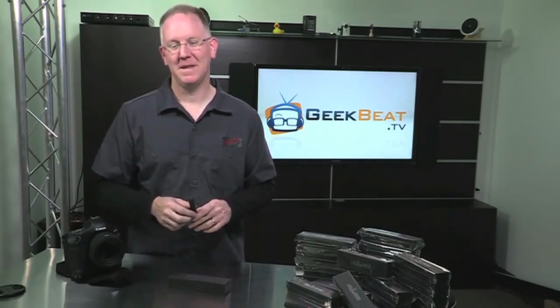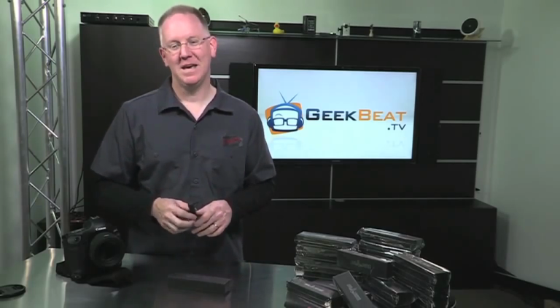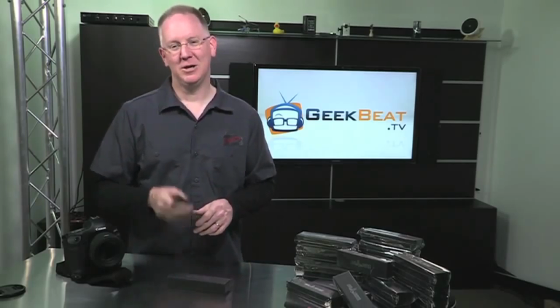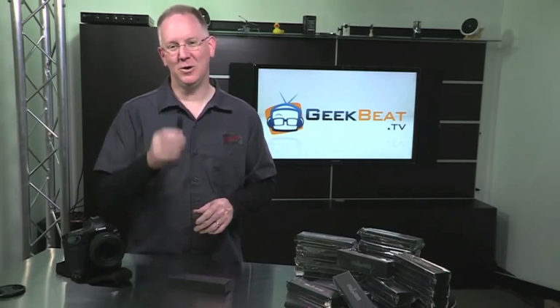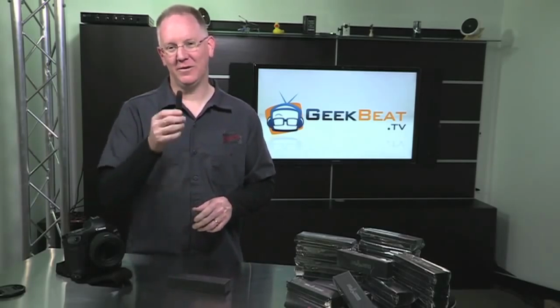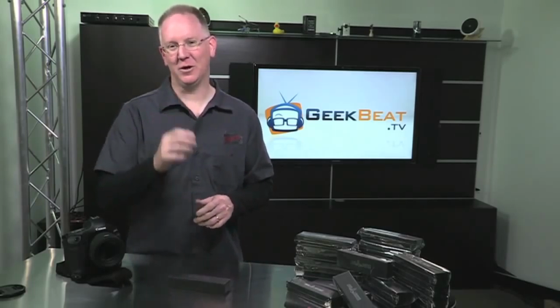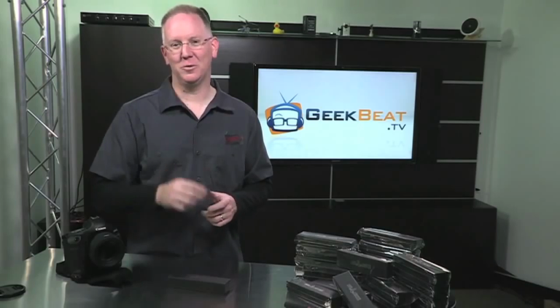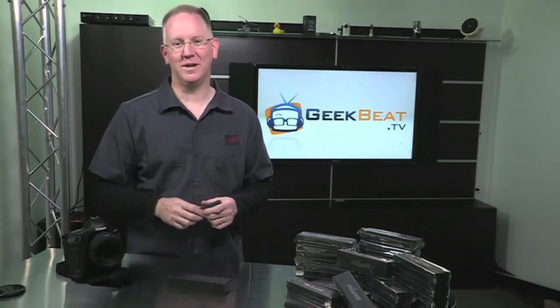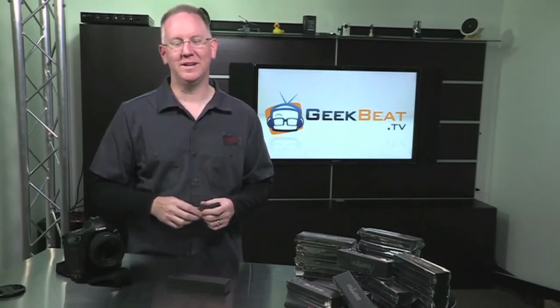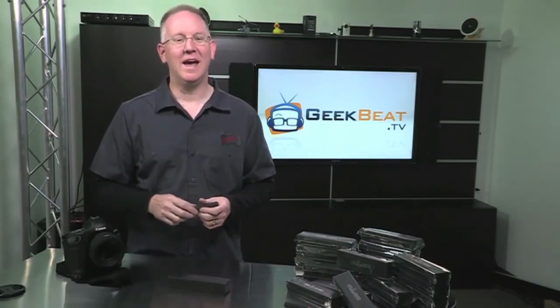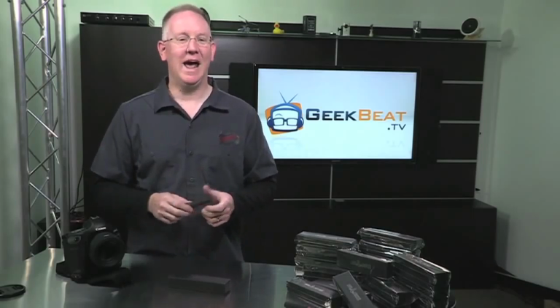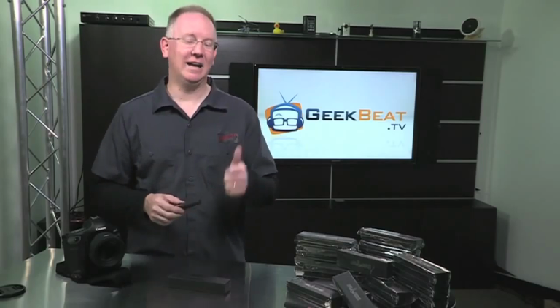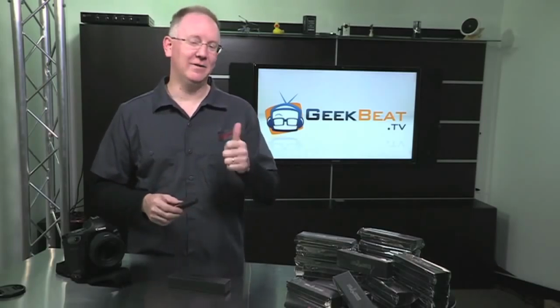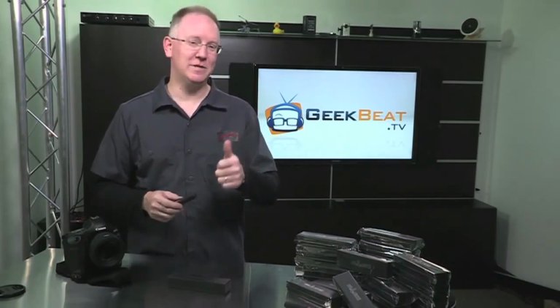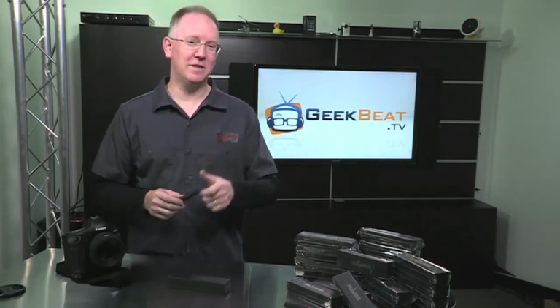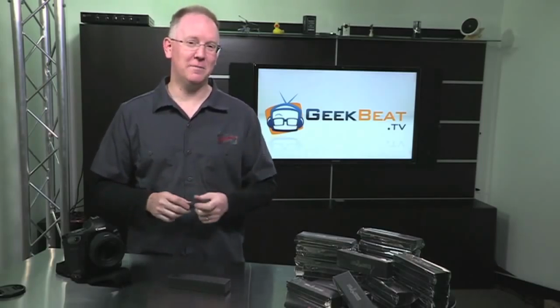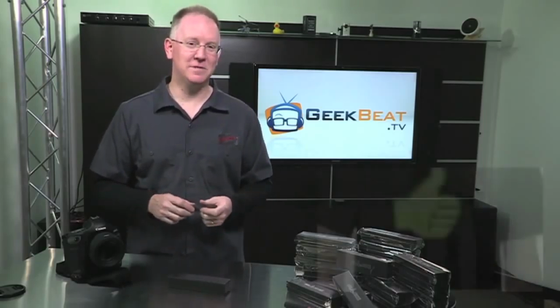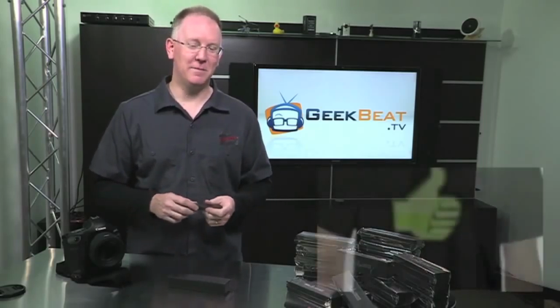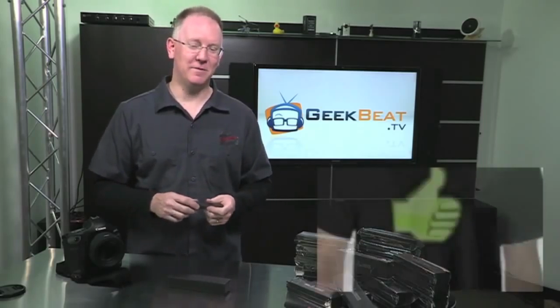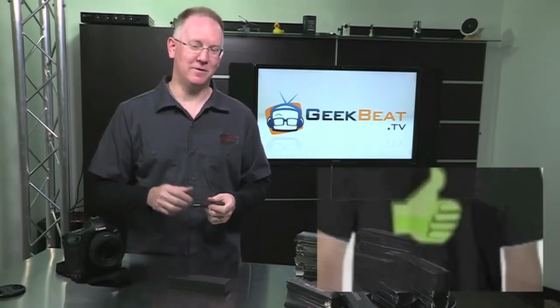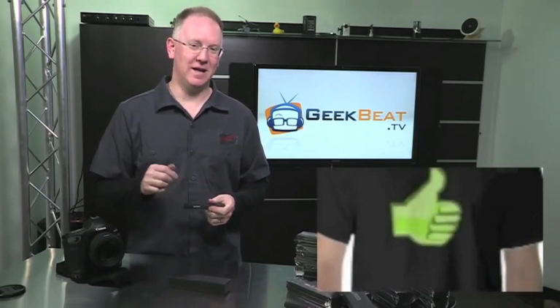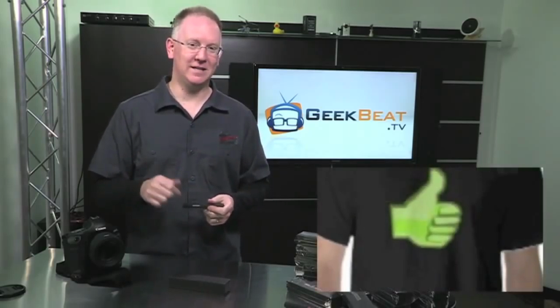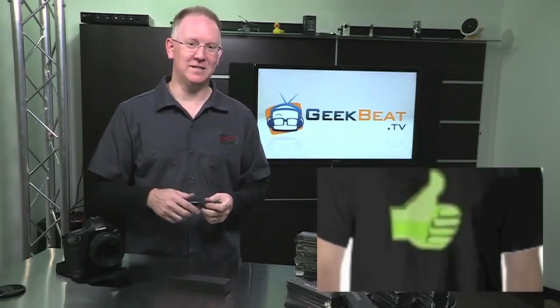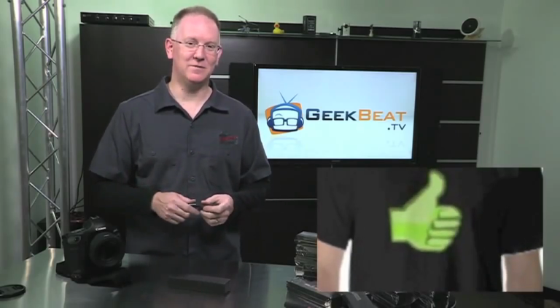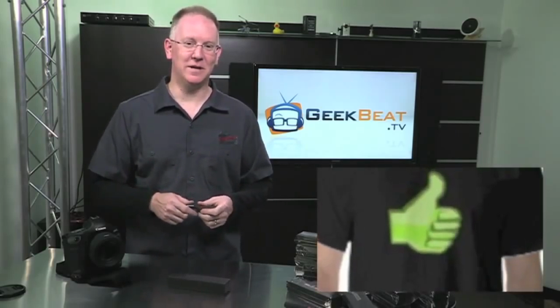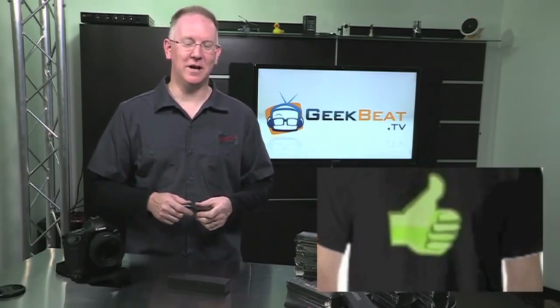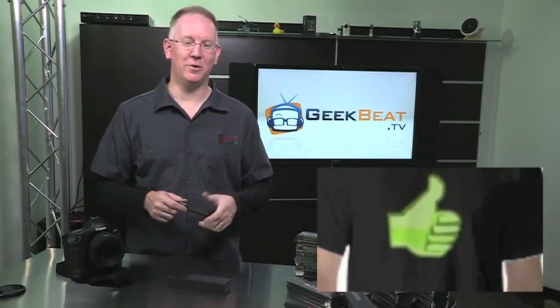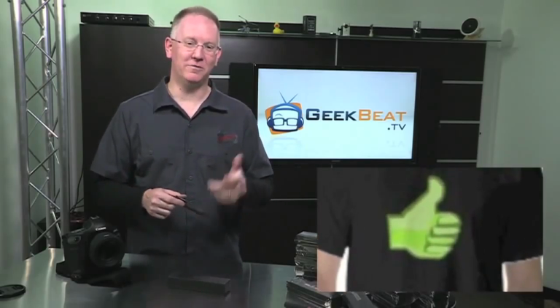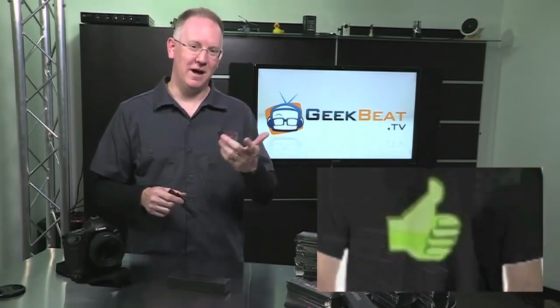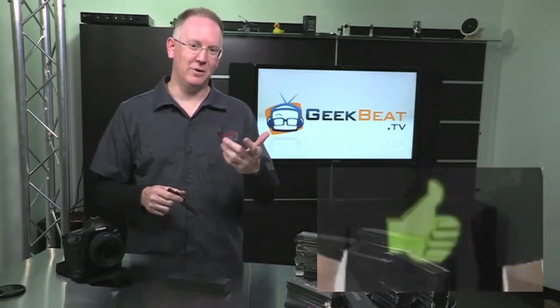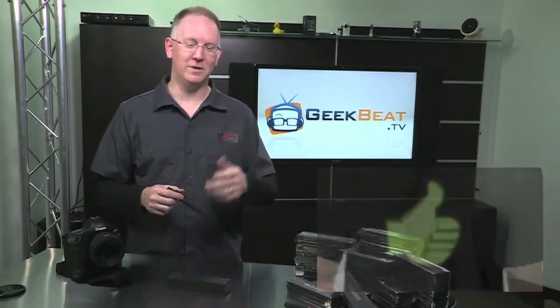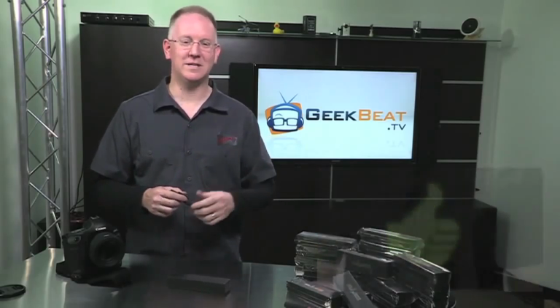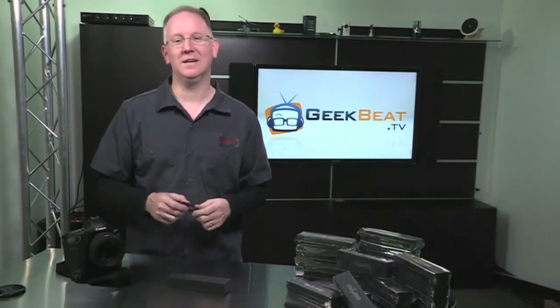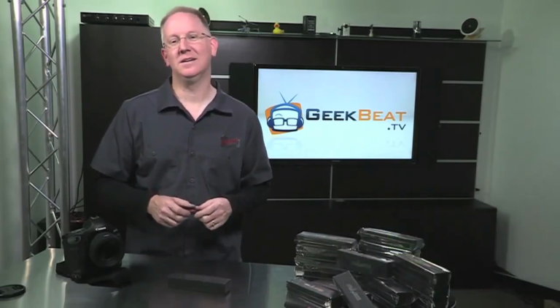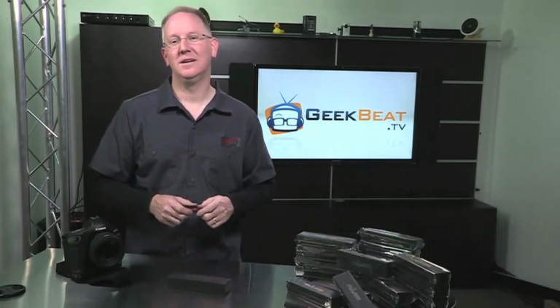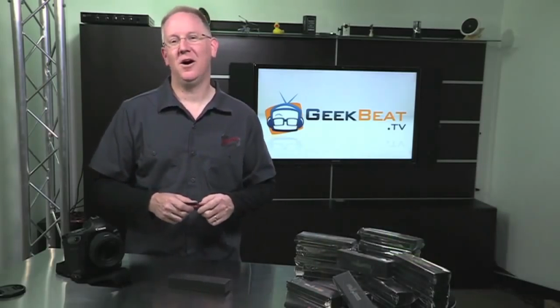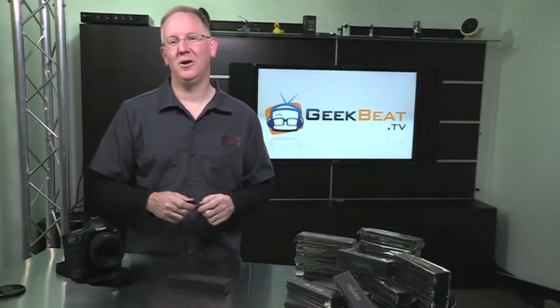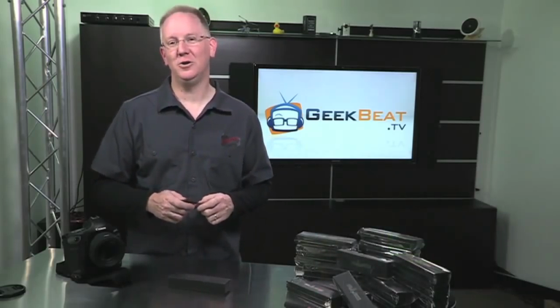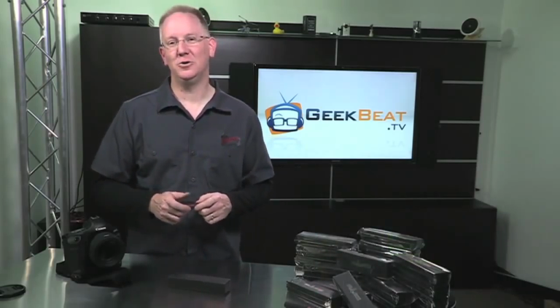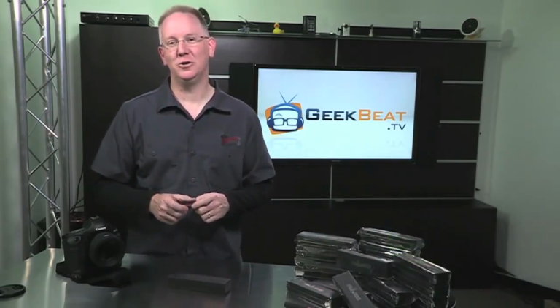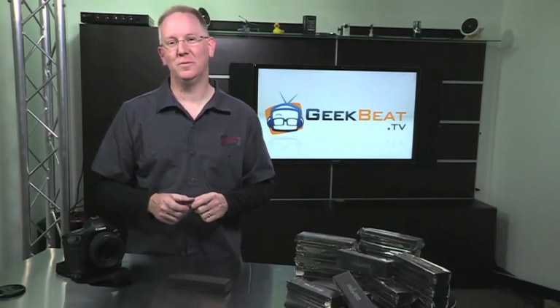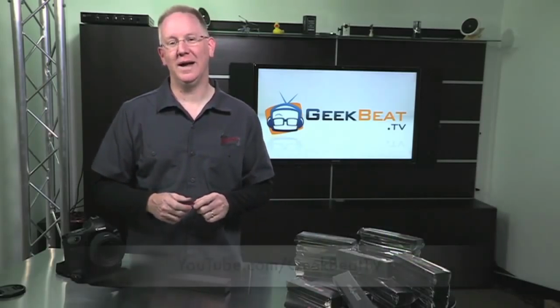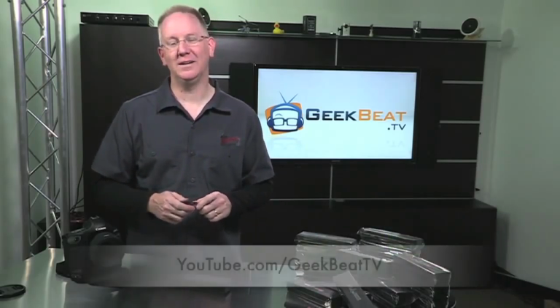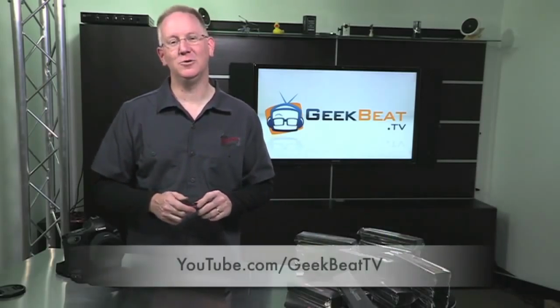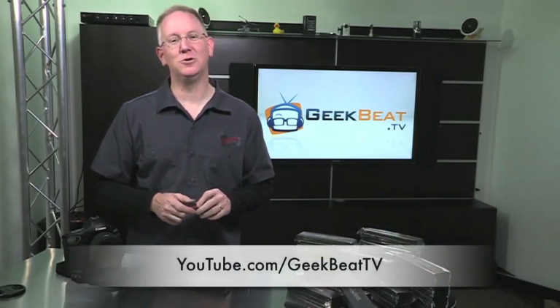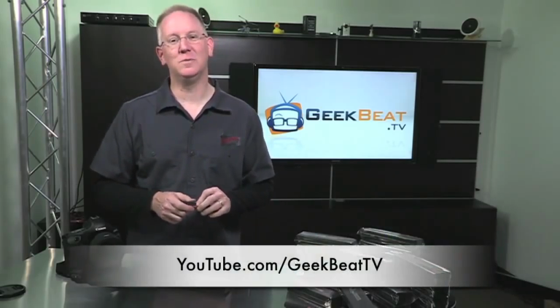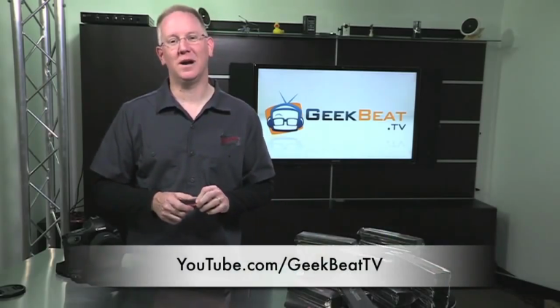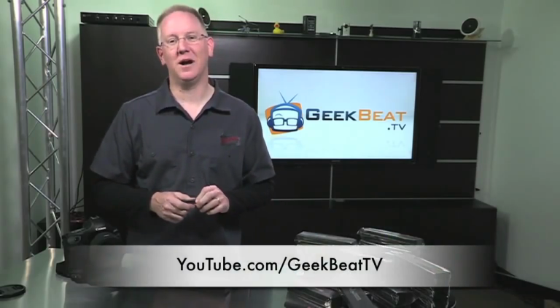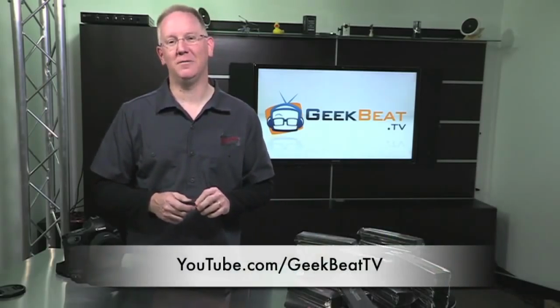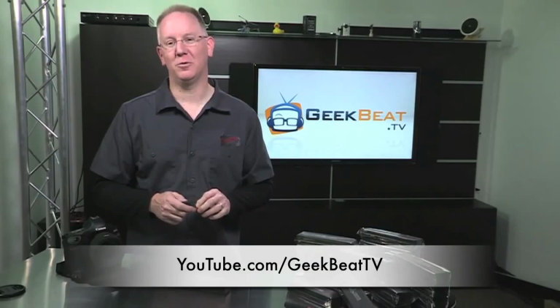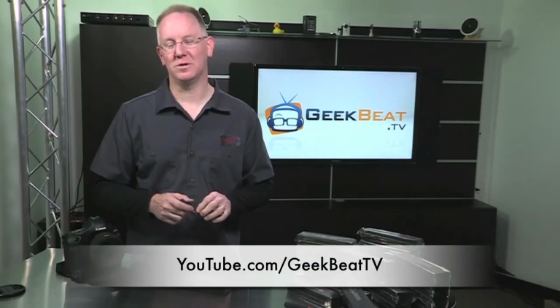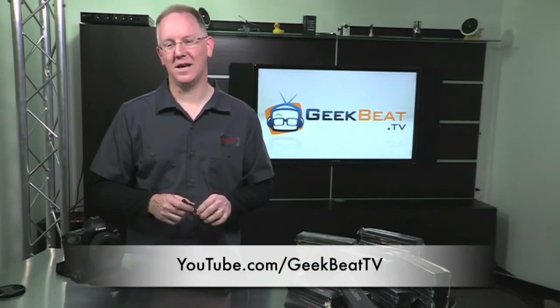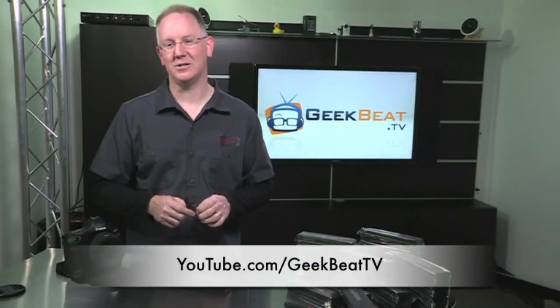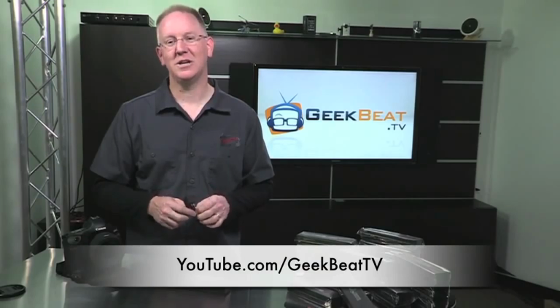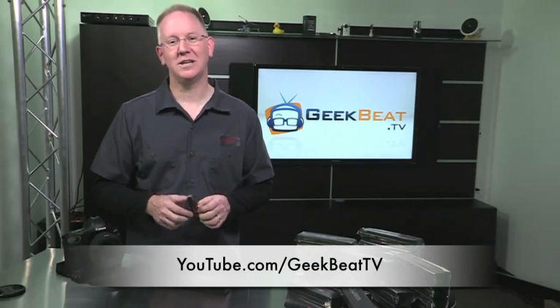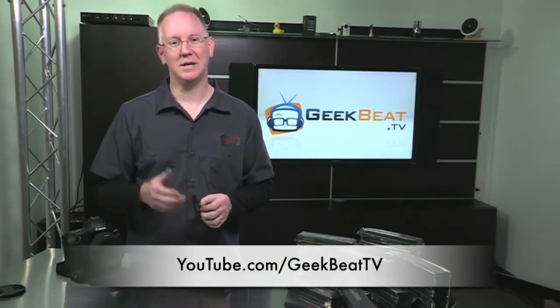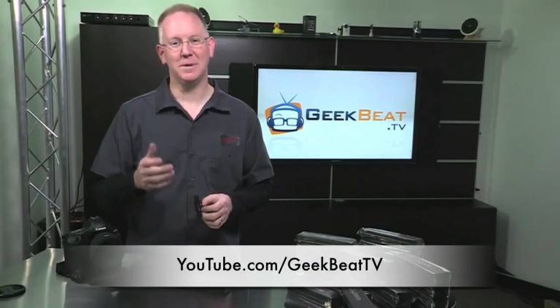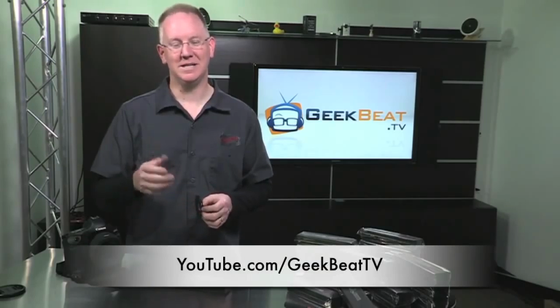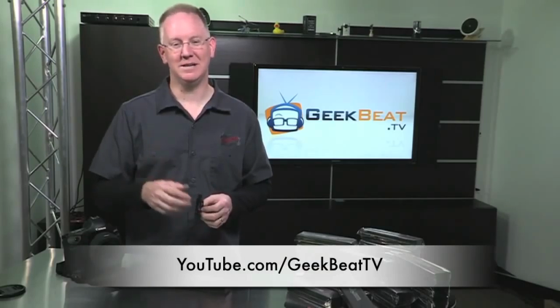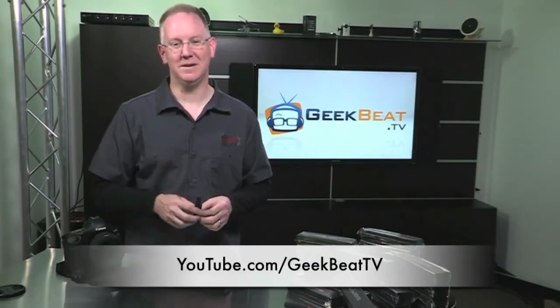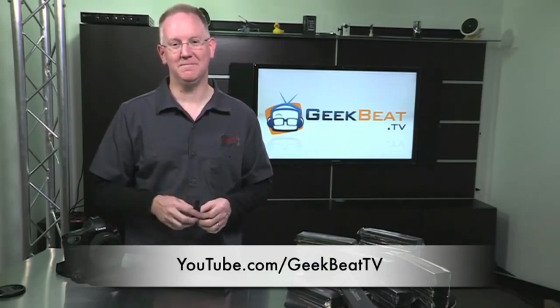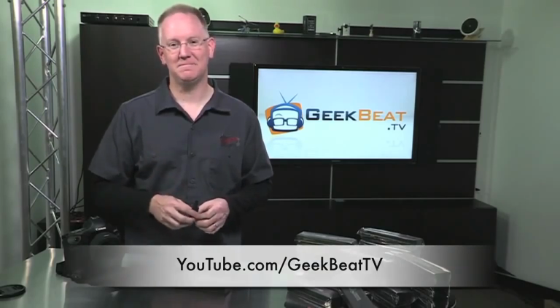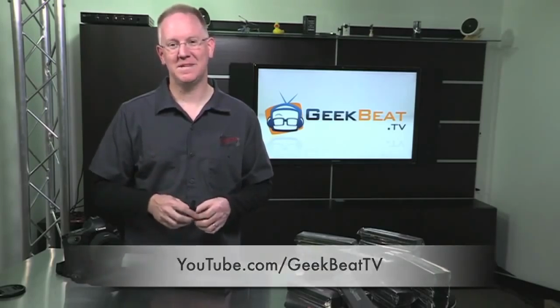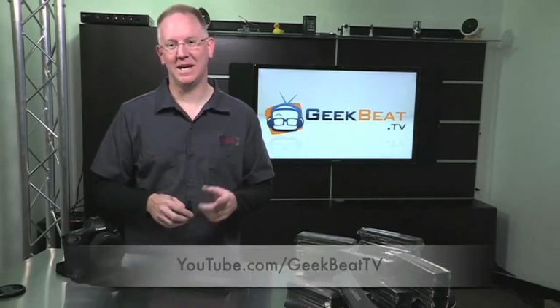You have a good one. And give us a thumbs up if you like this video and follow us on YouTube at youtube.com/GeekBeatTV. Take care.